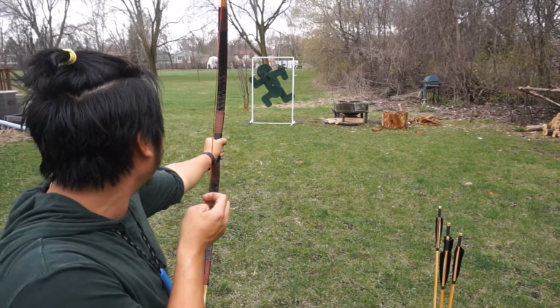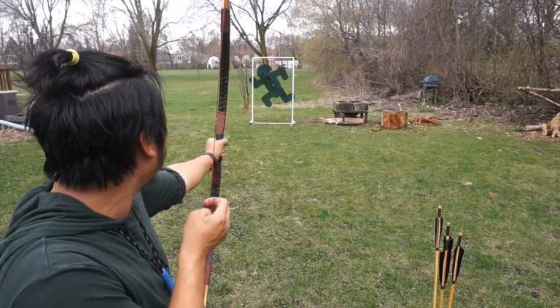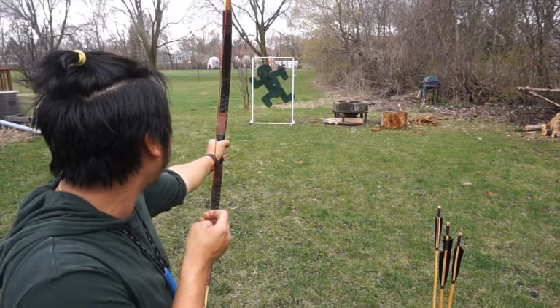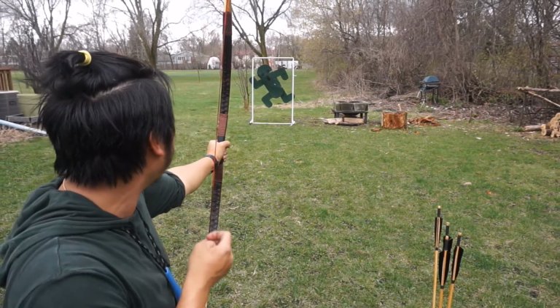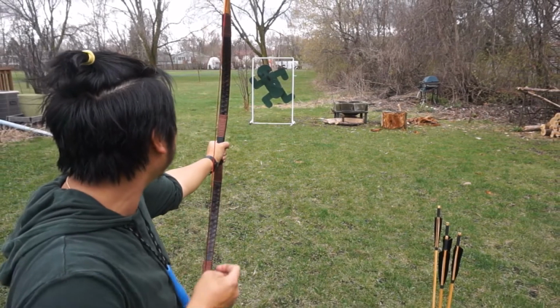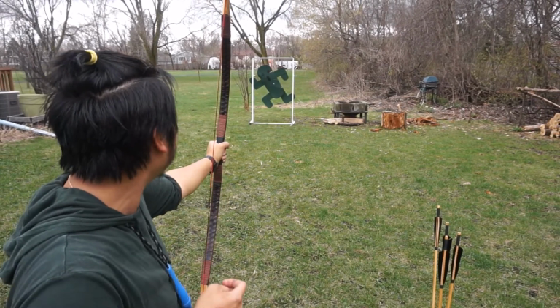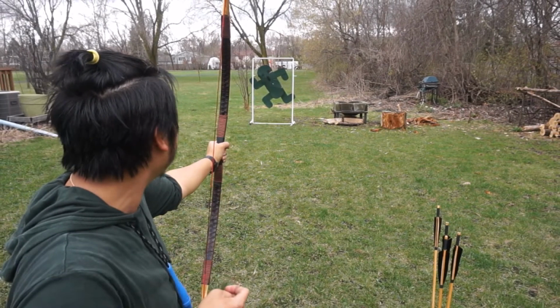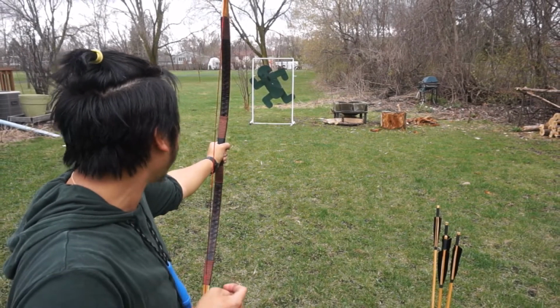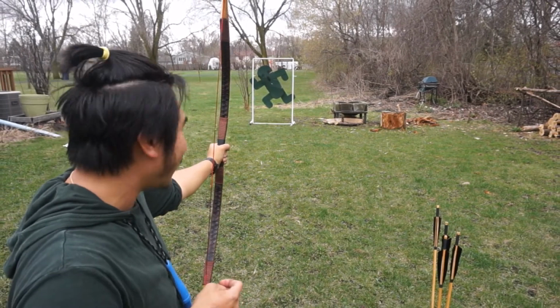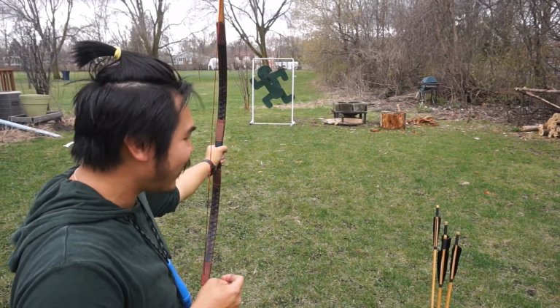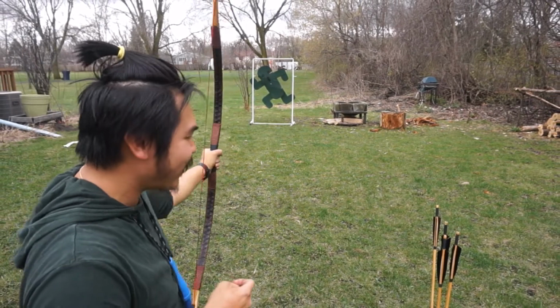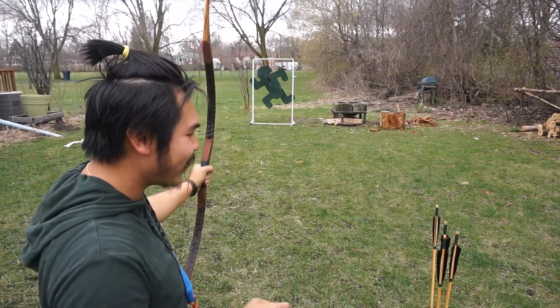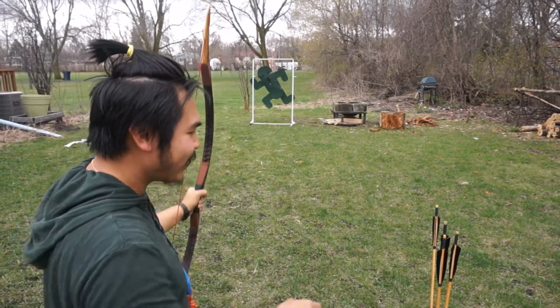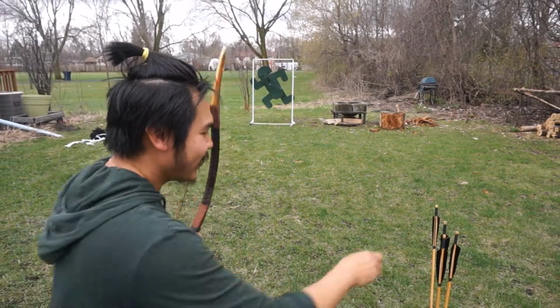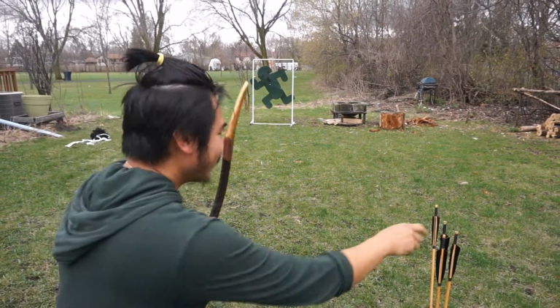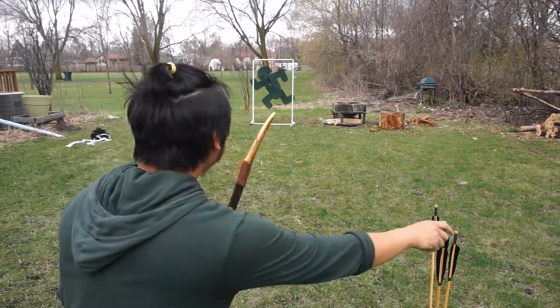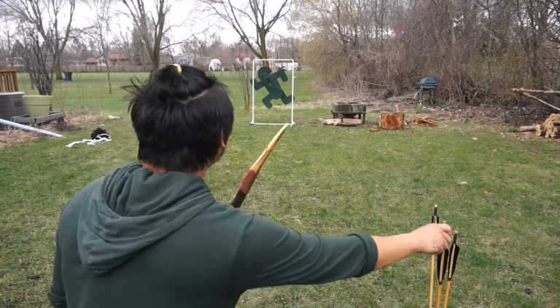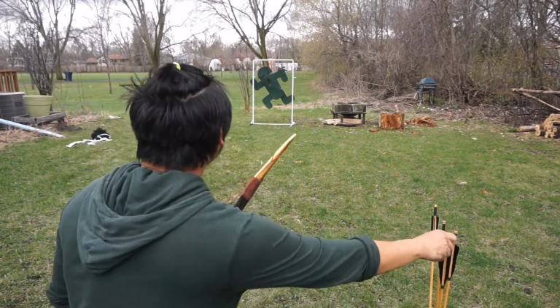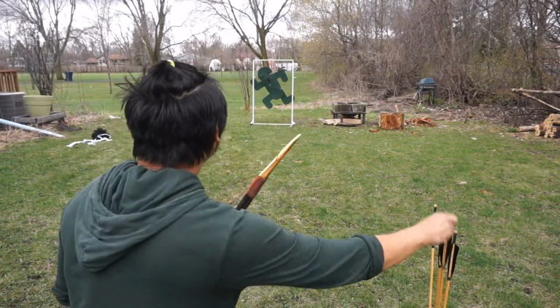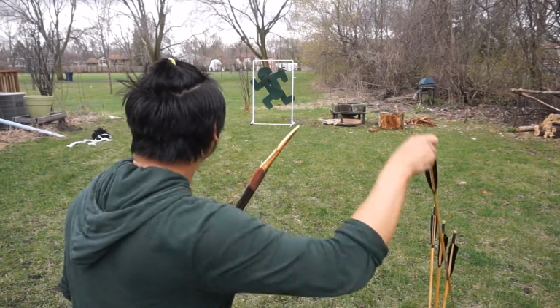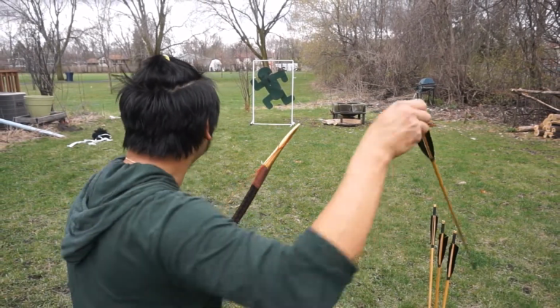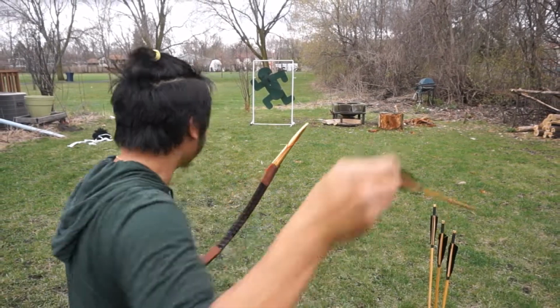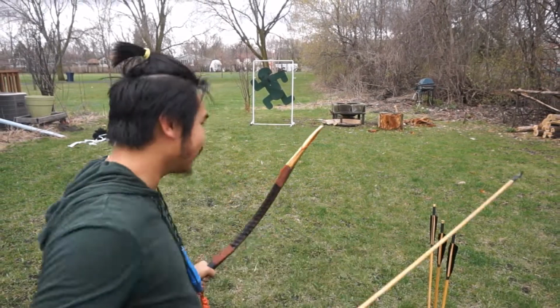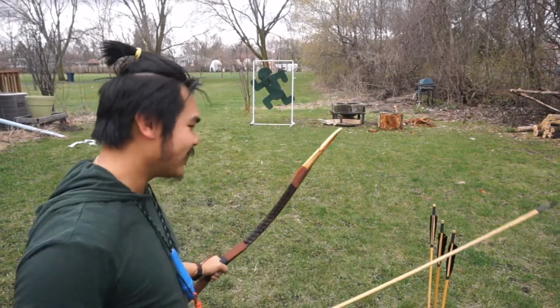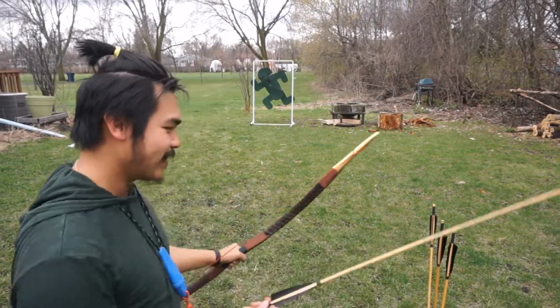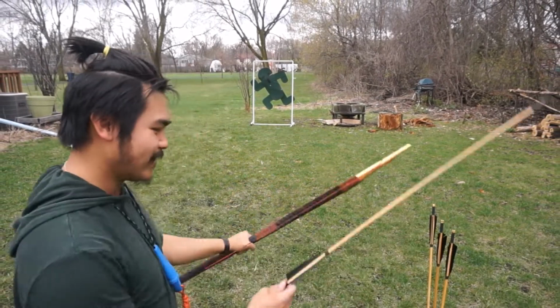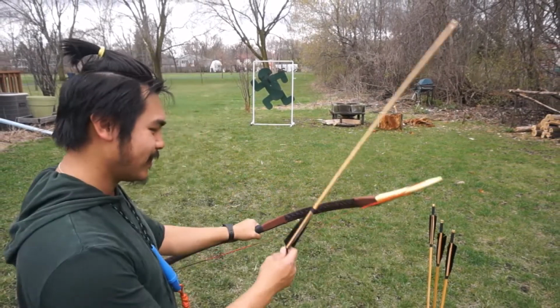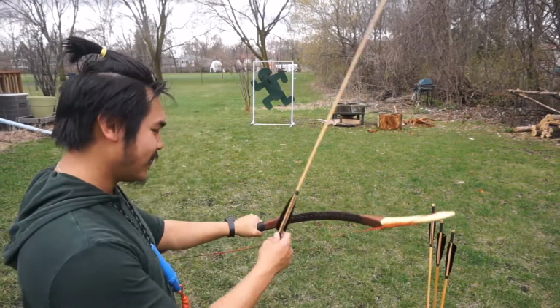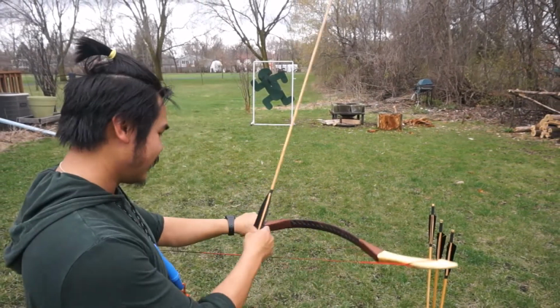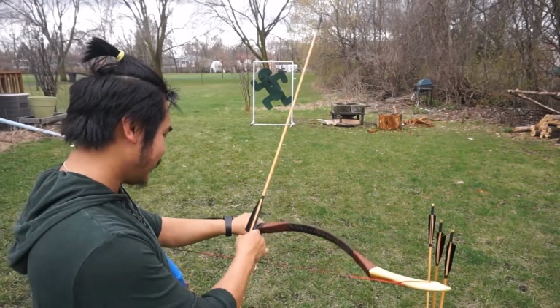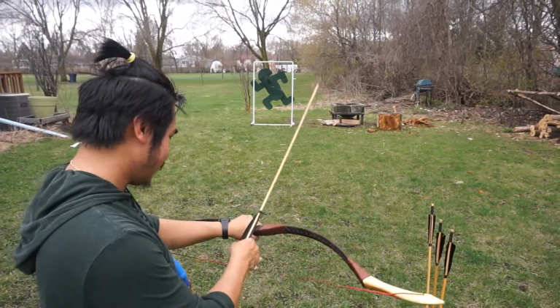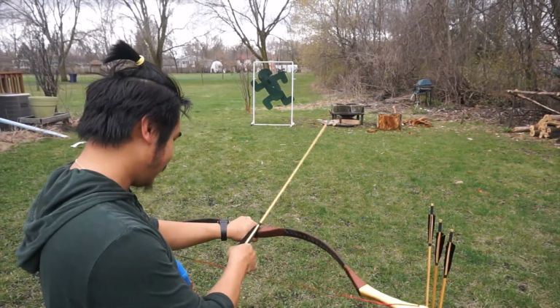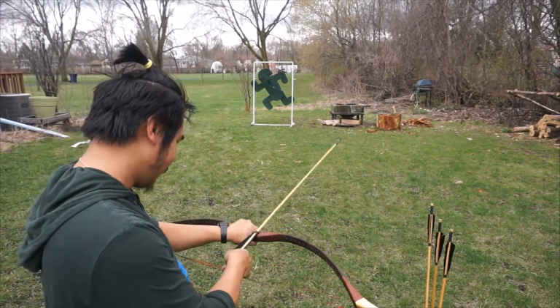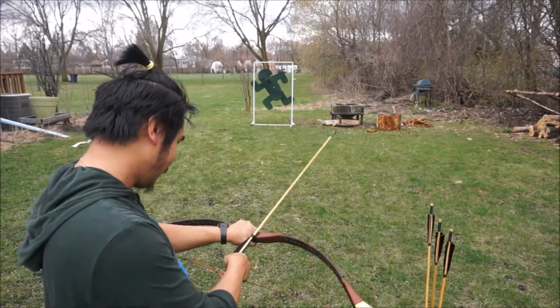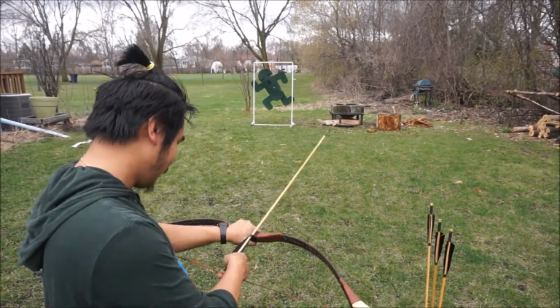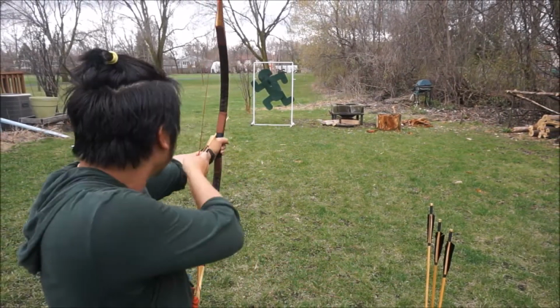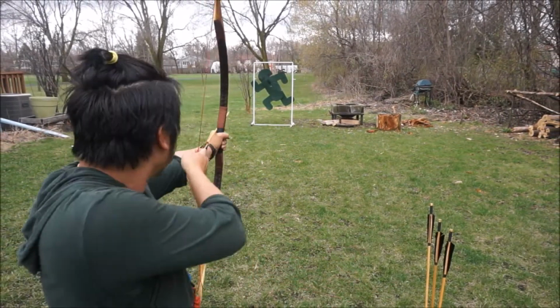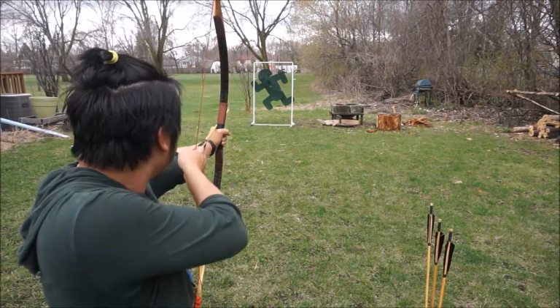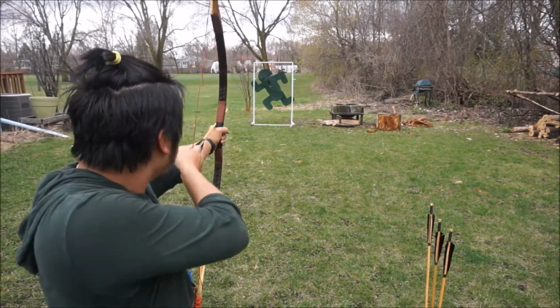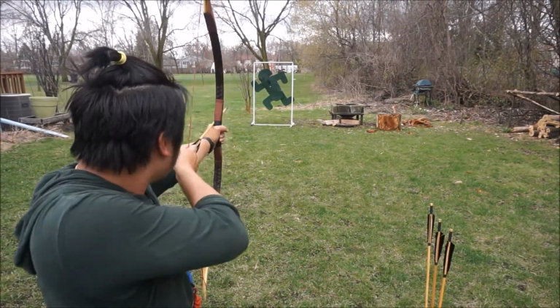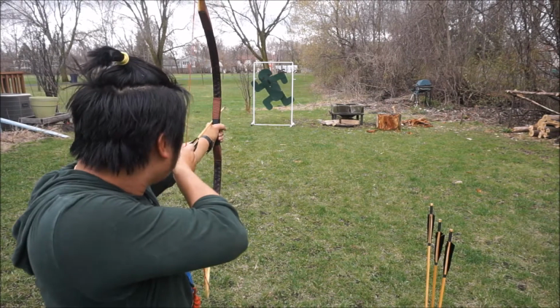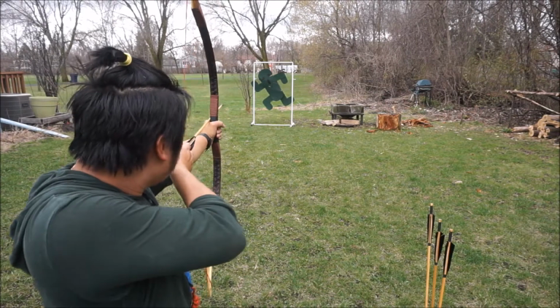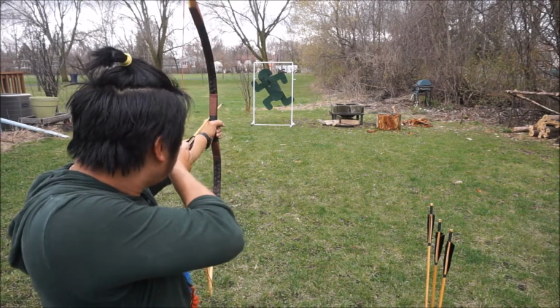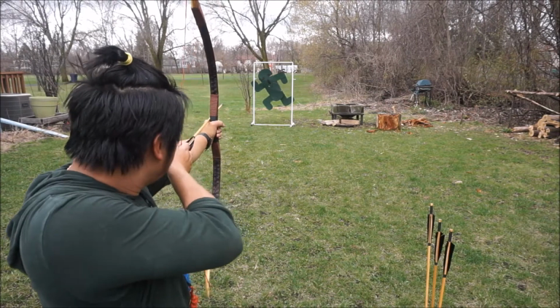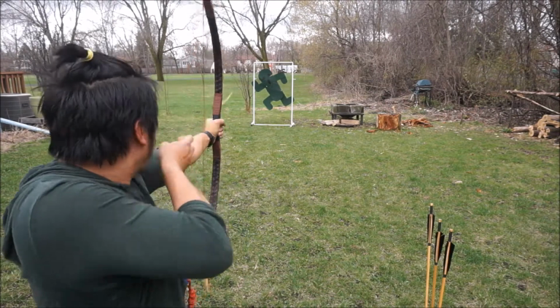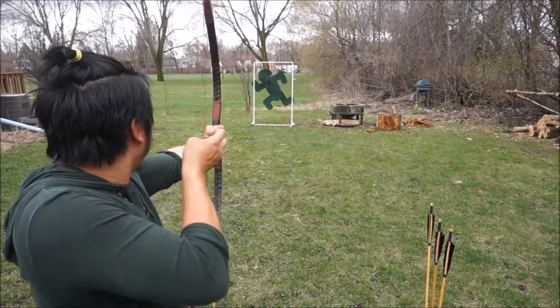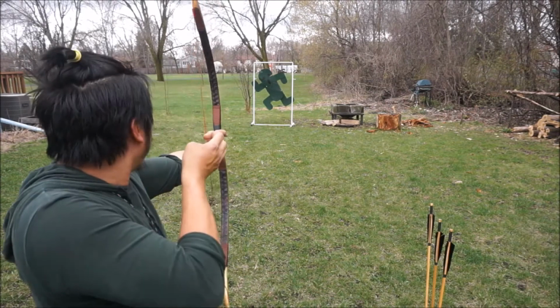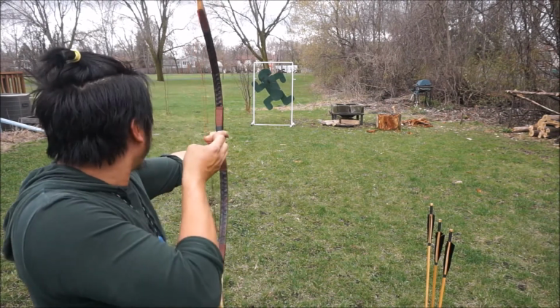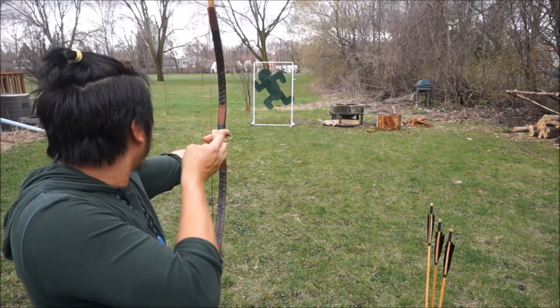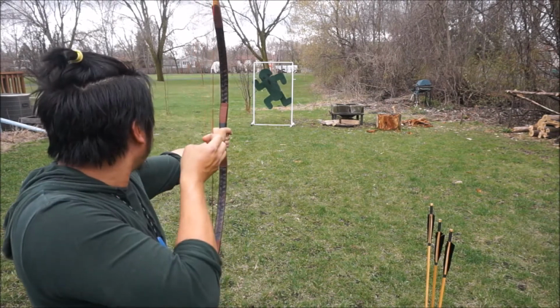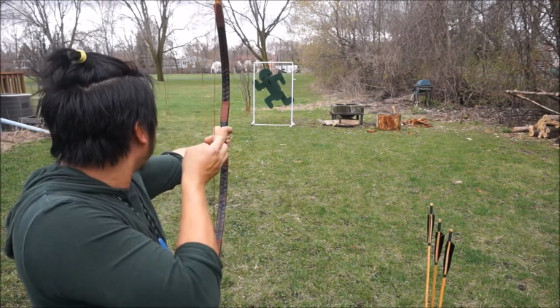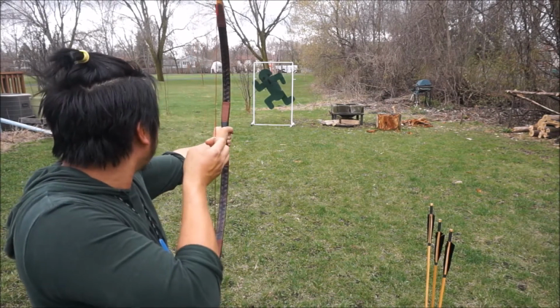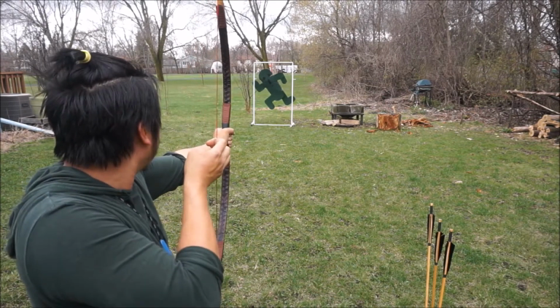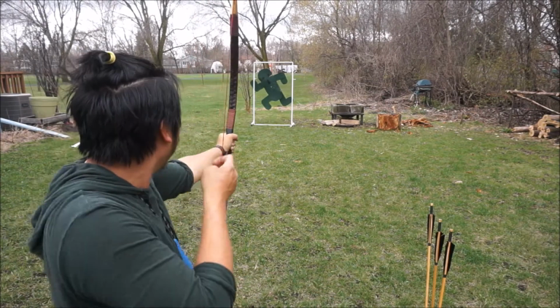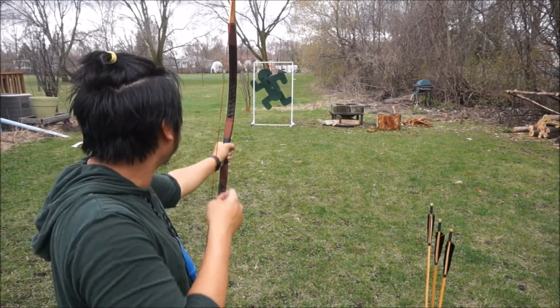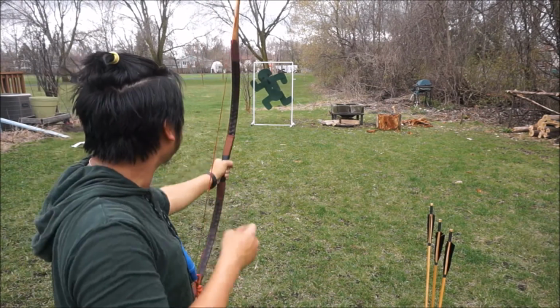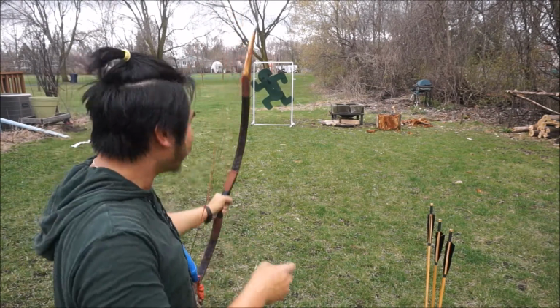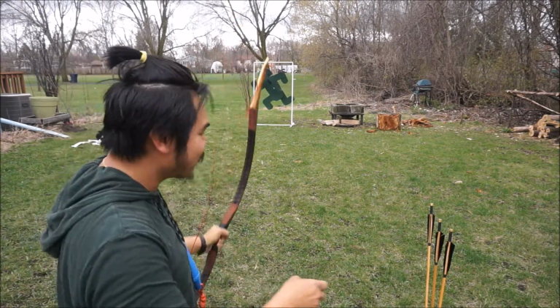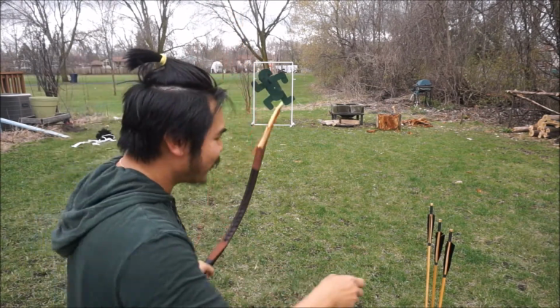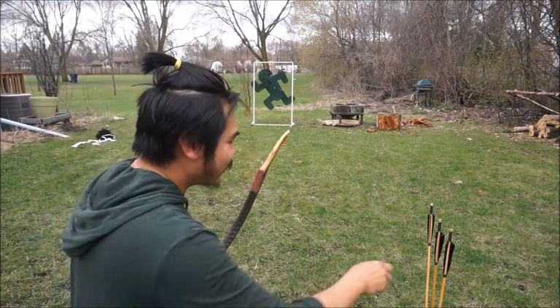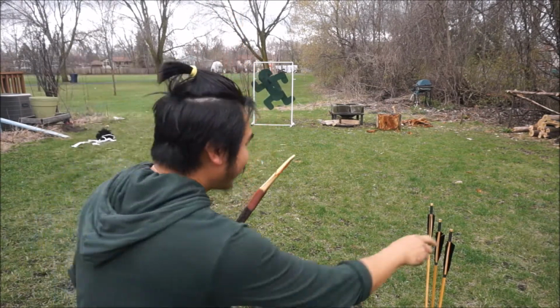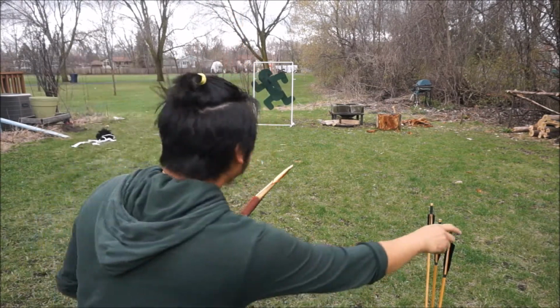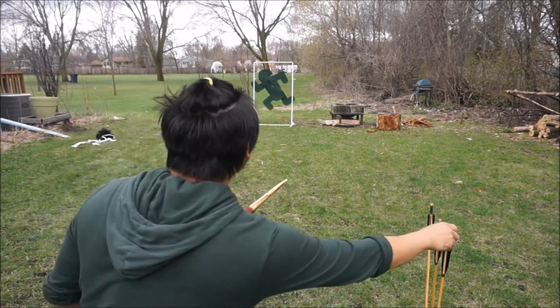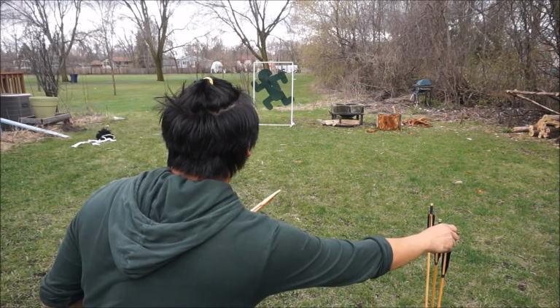It went right through the eye. It keeps going right through.